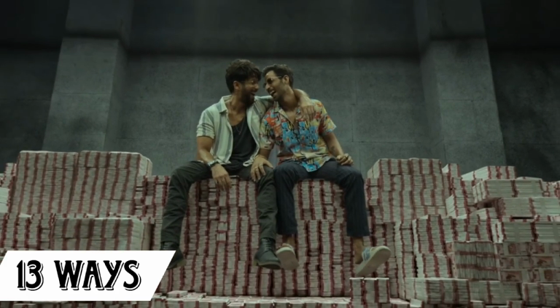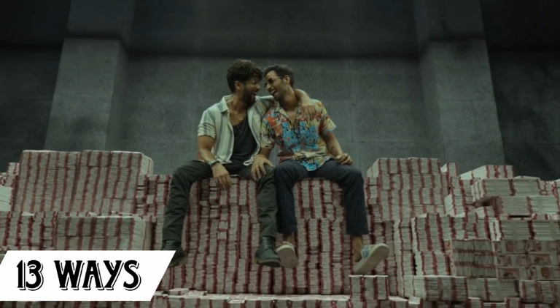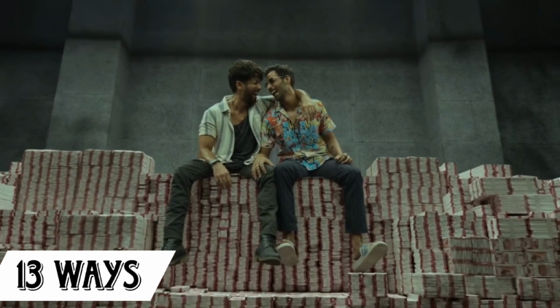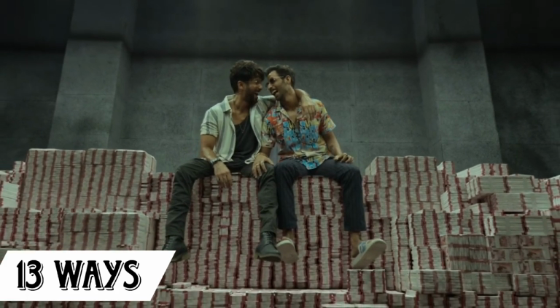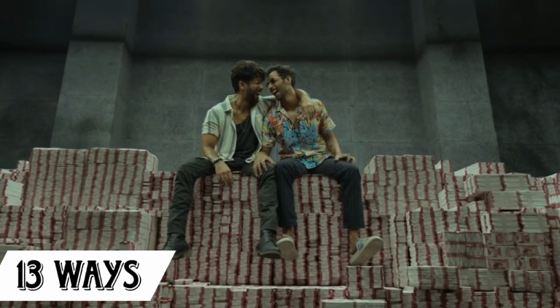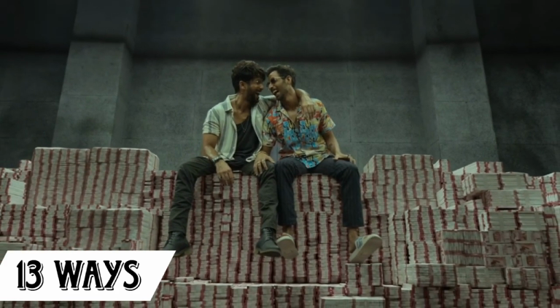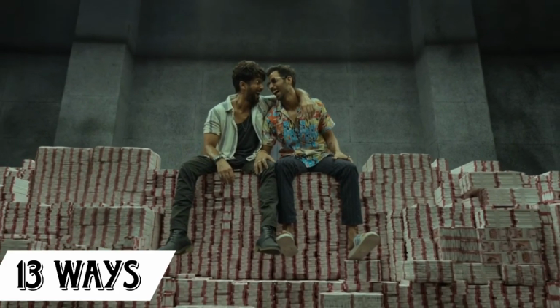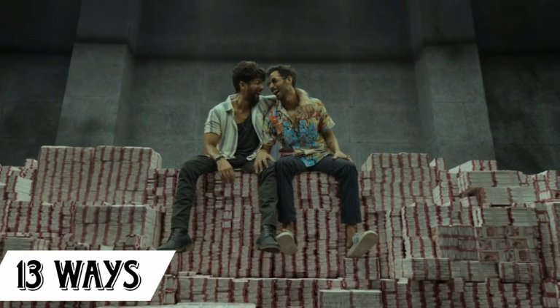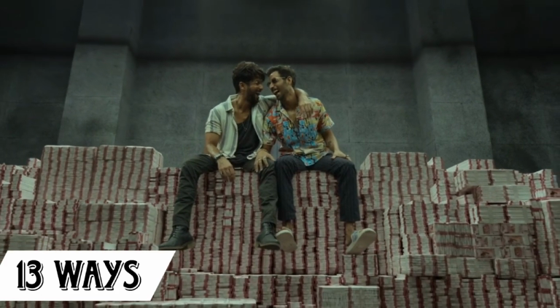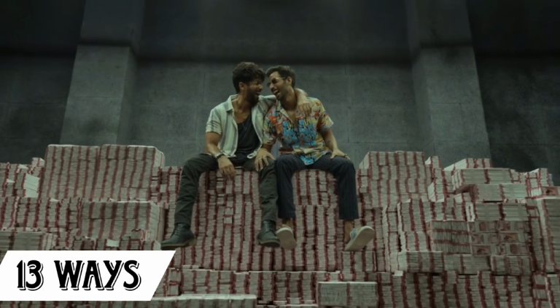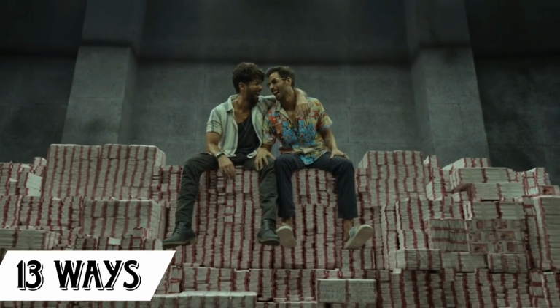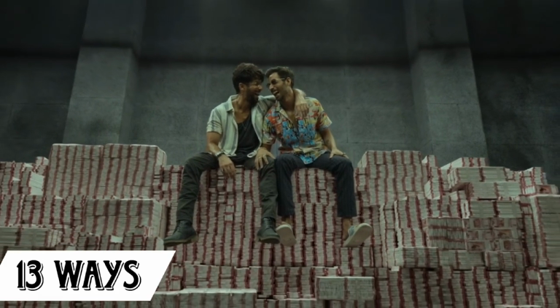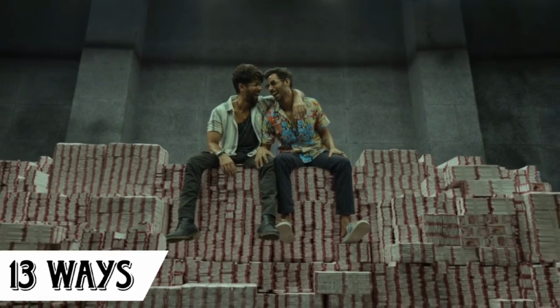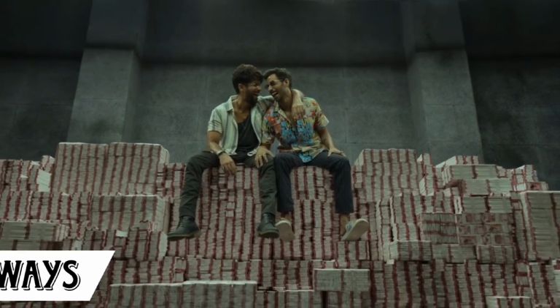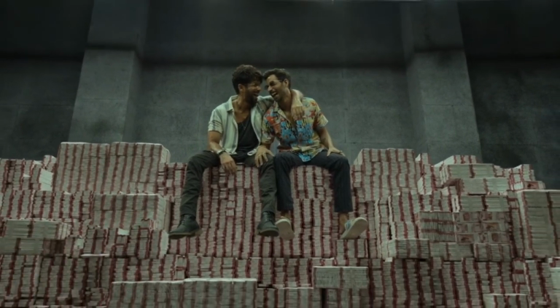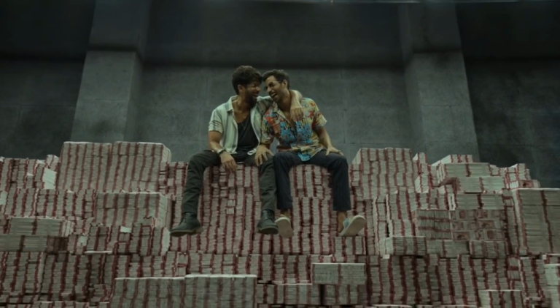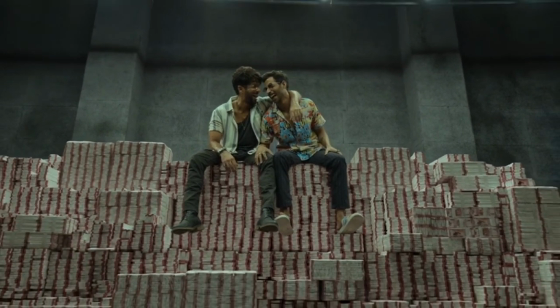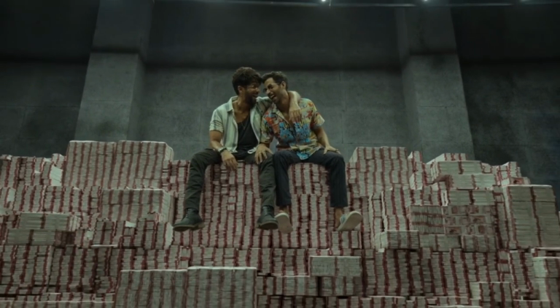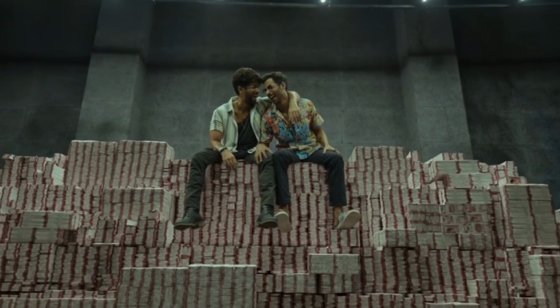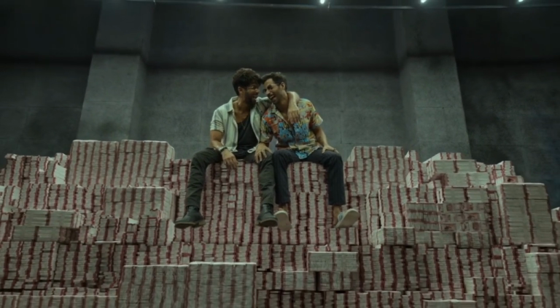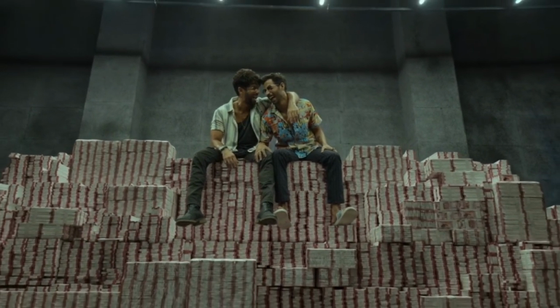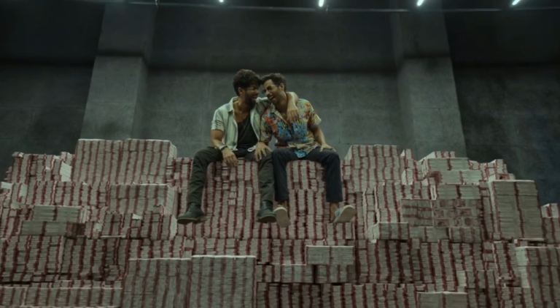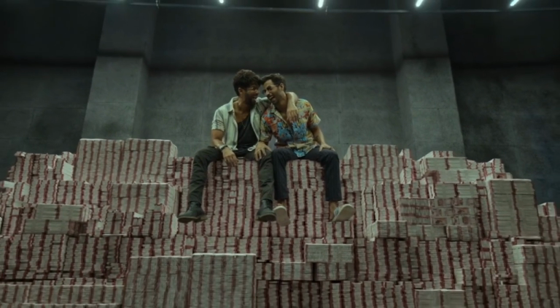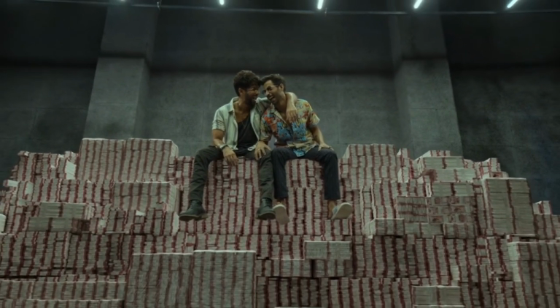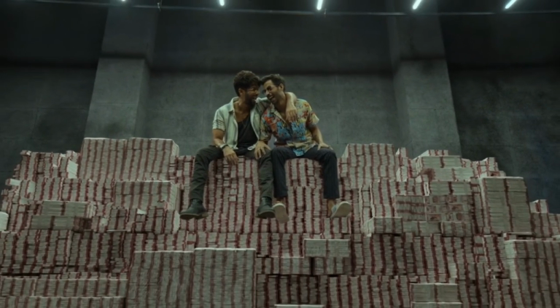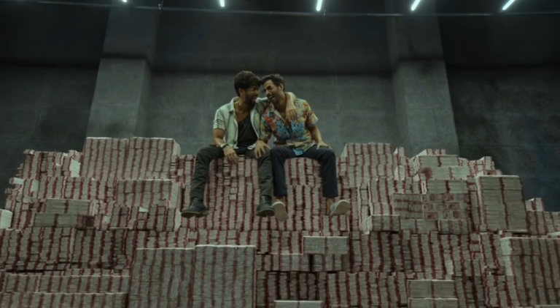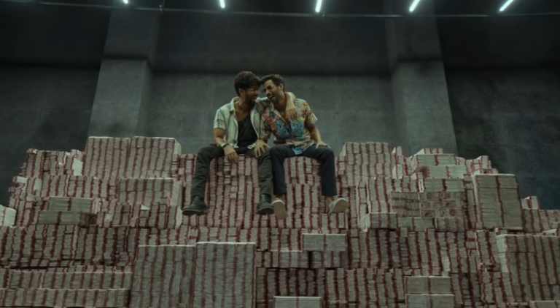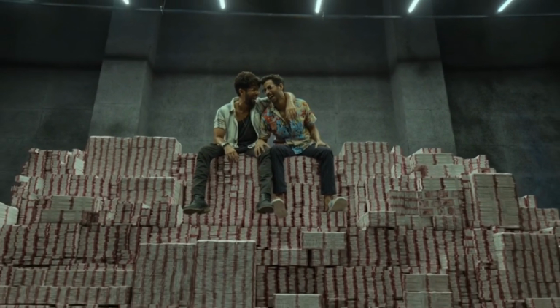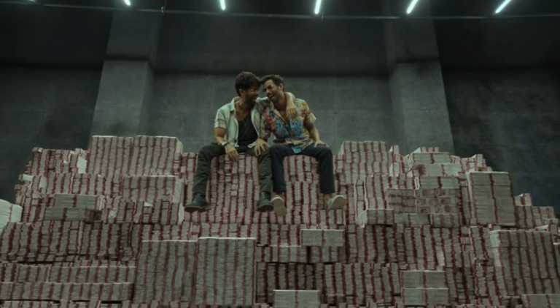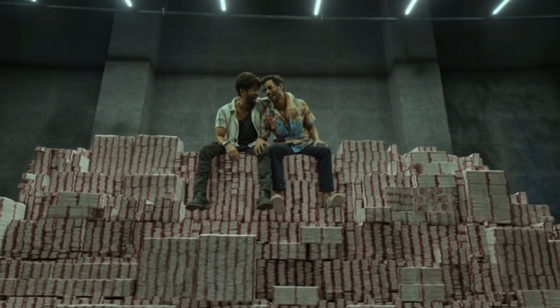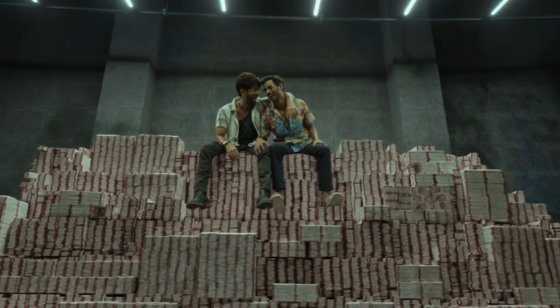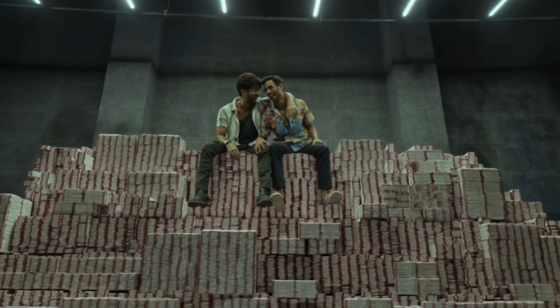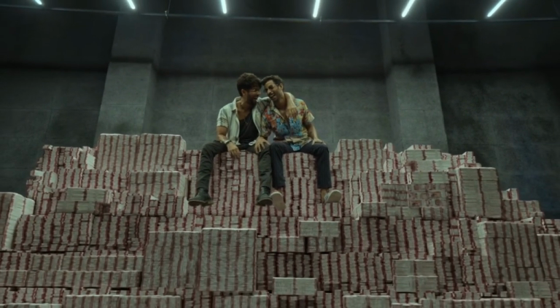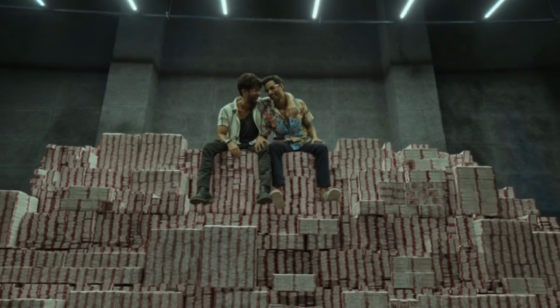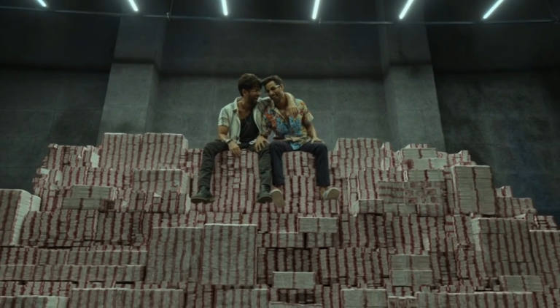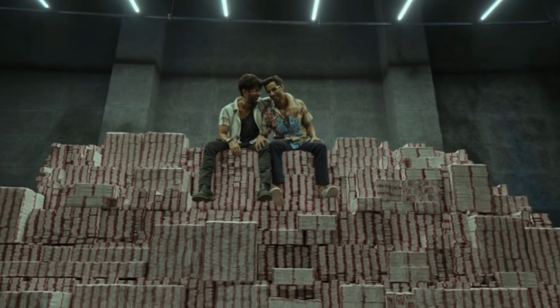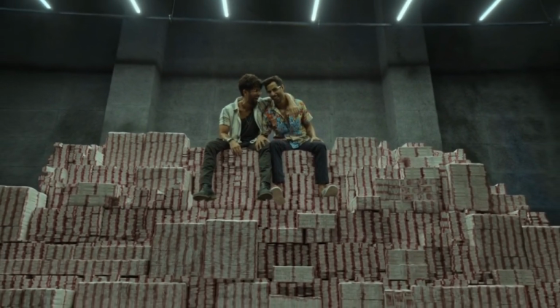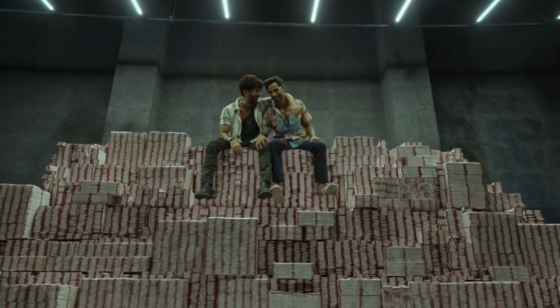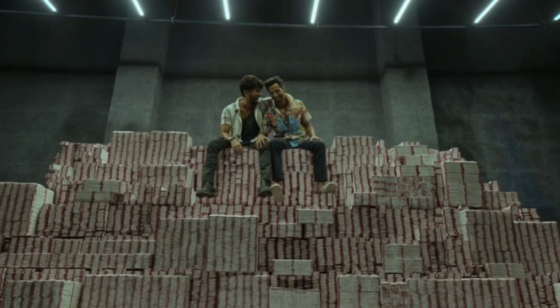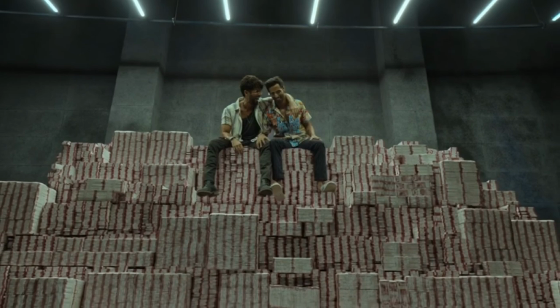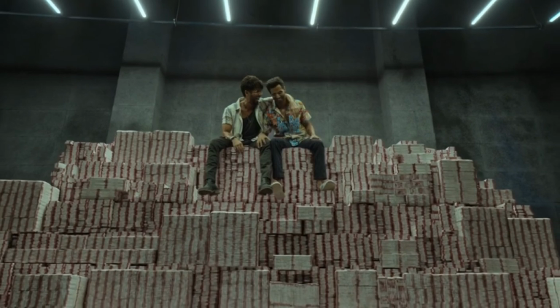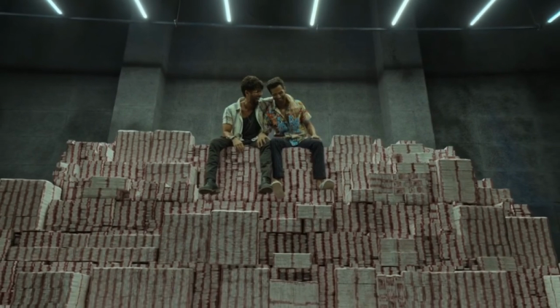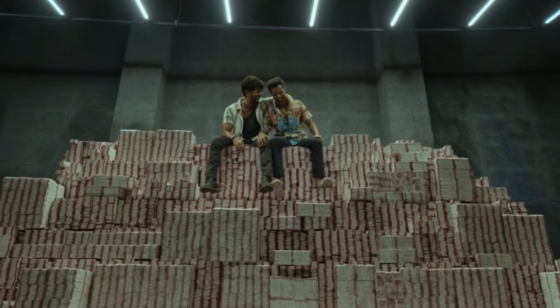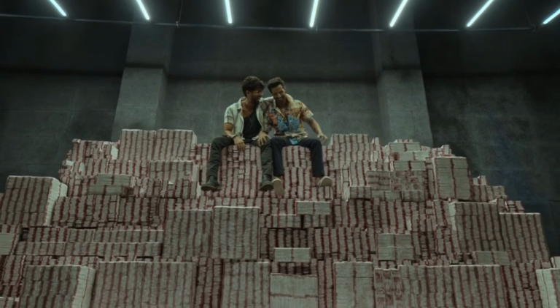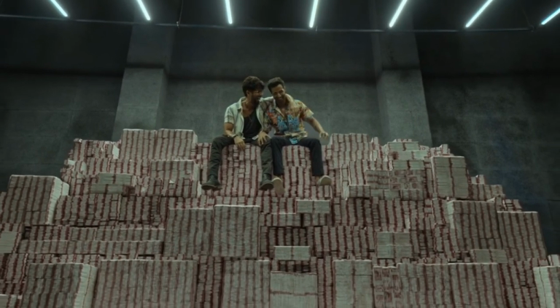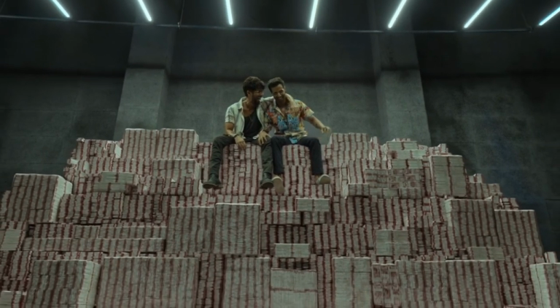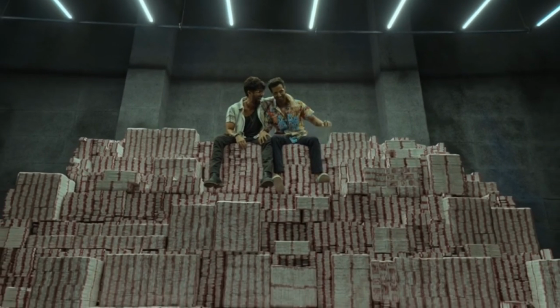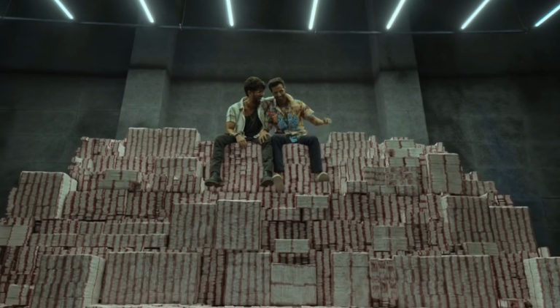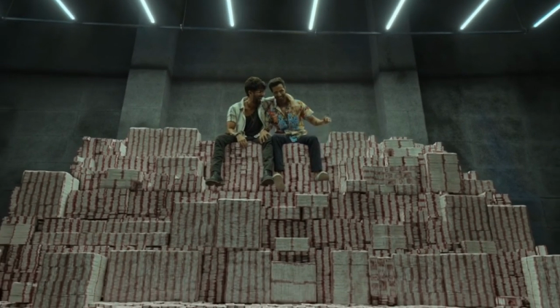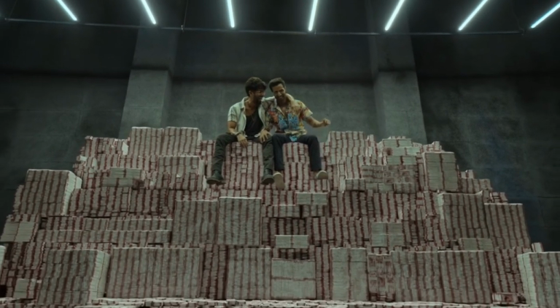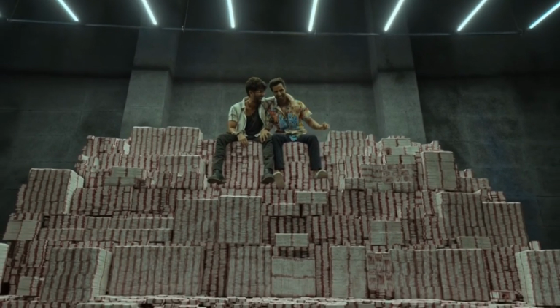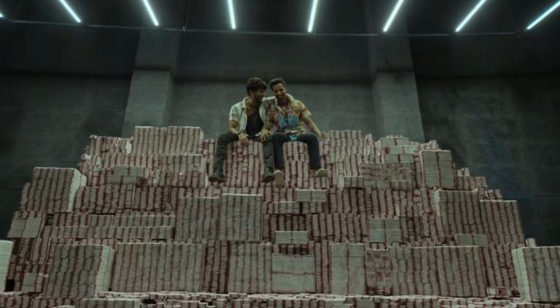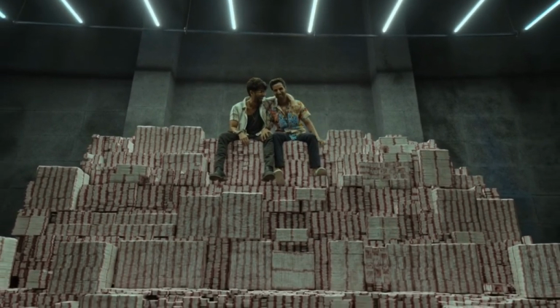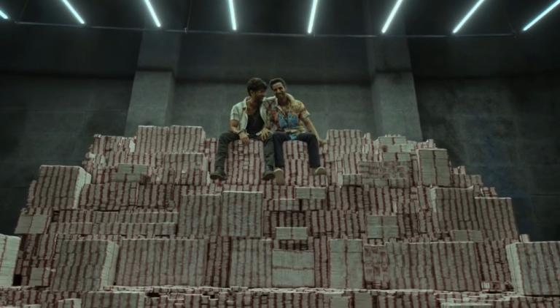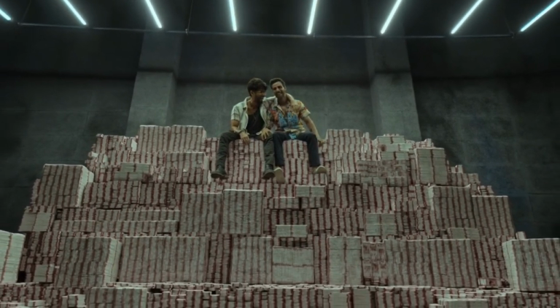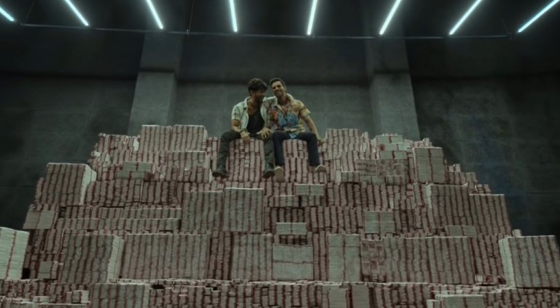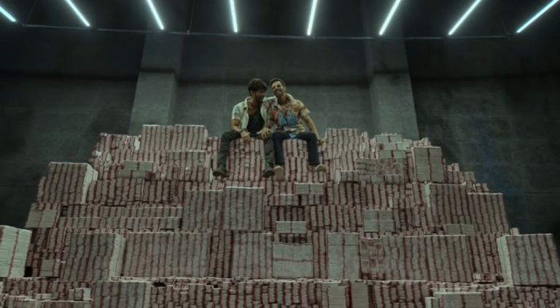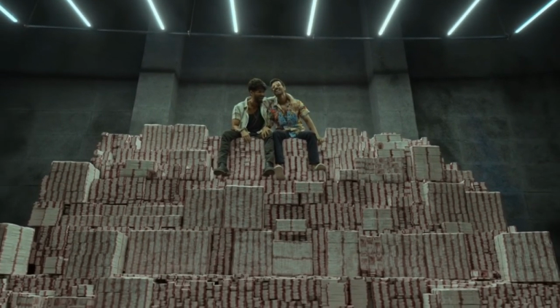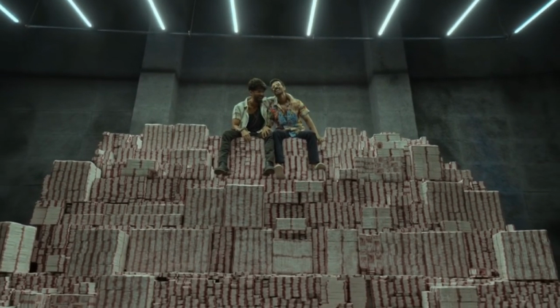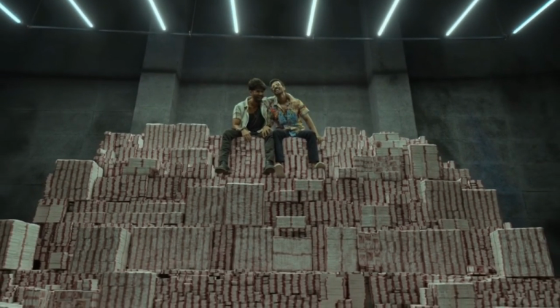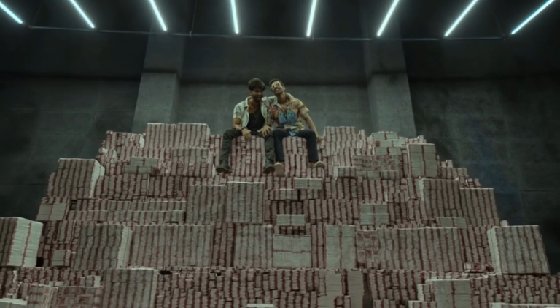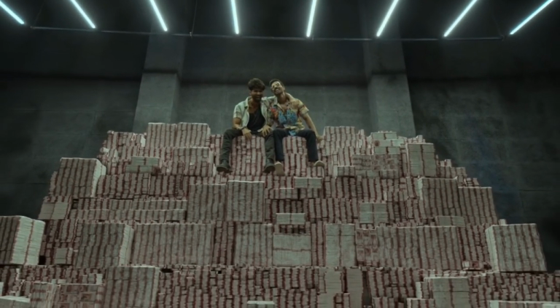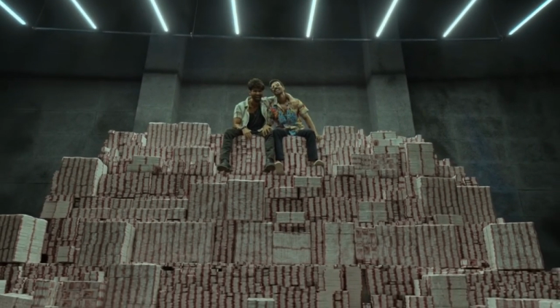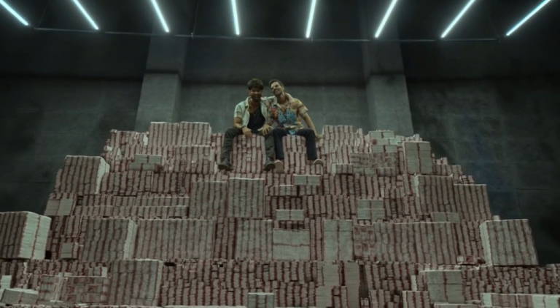And why 13? Because some people are lucky with 13. So let's dive right into the video.